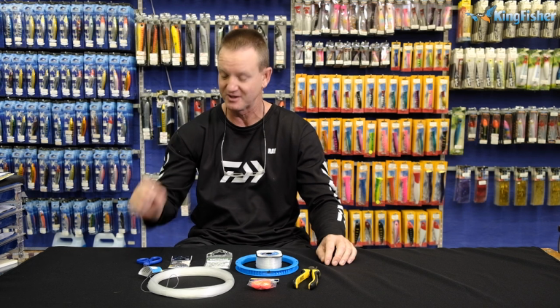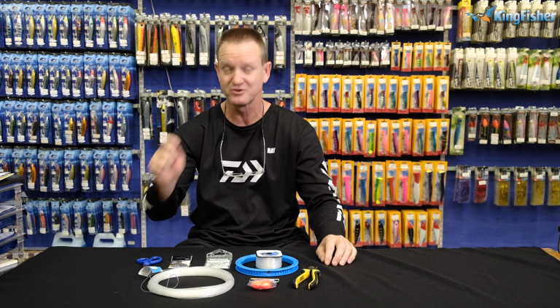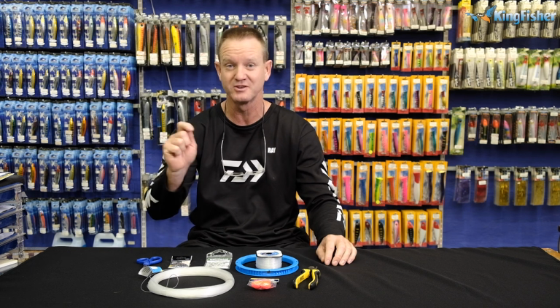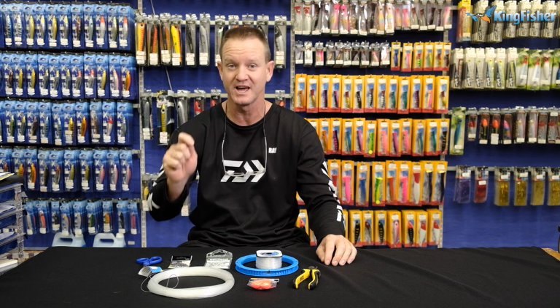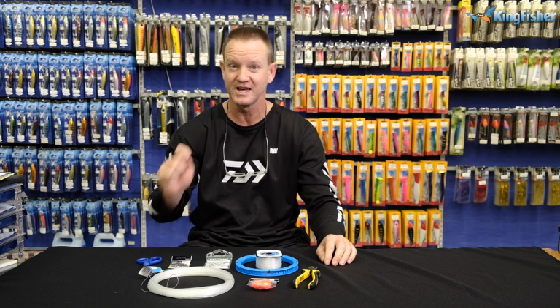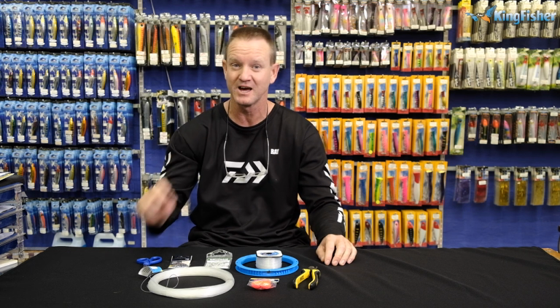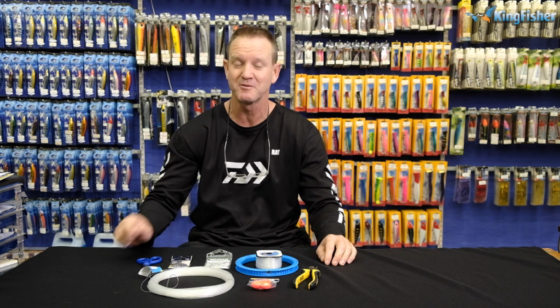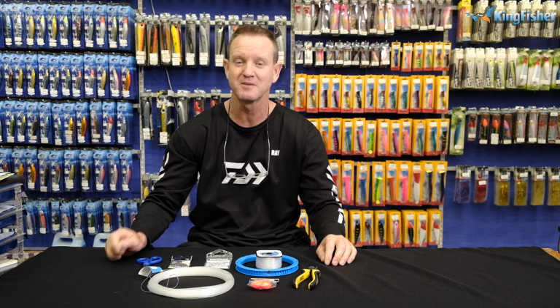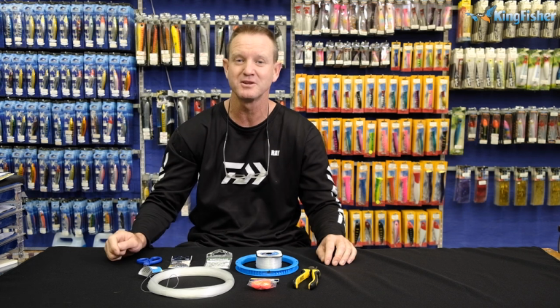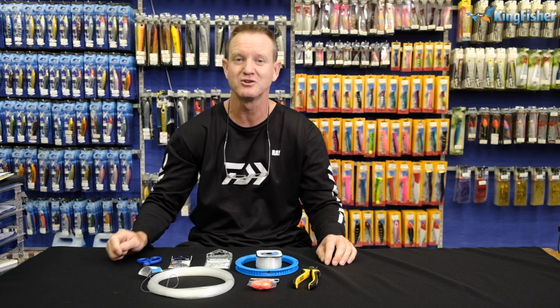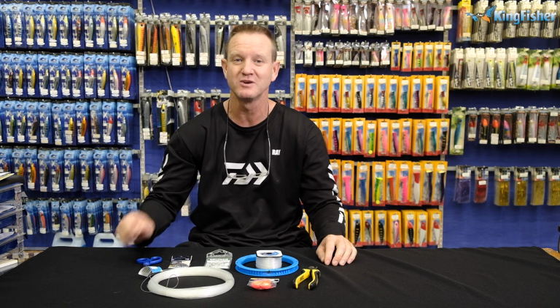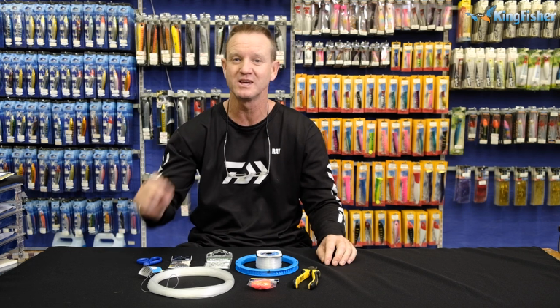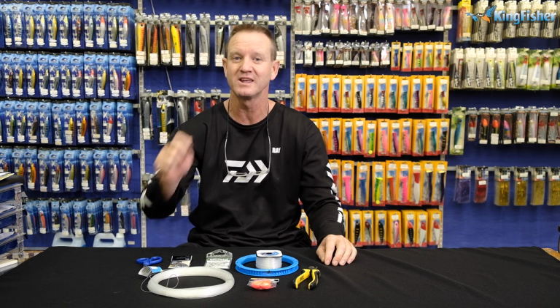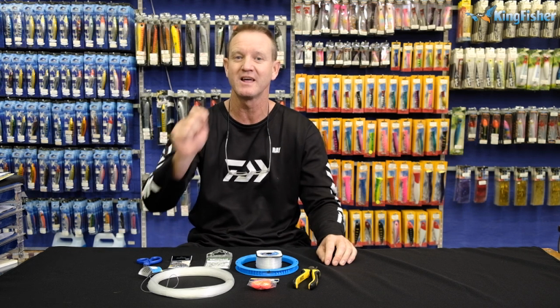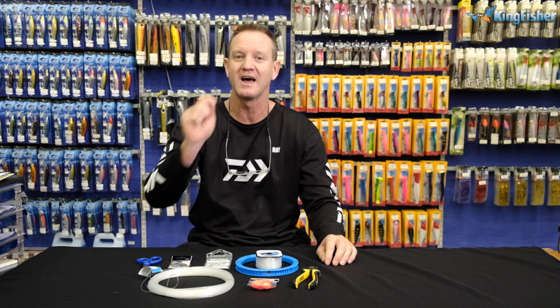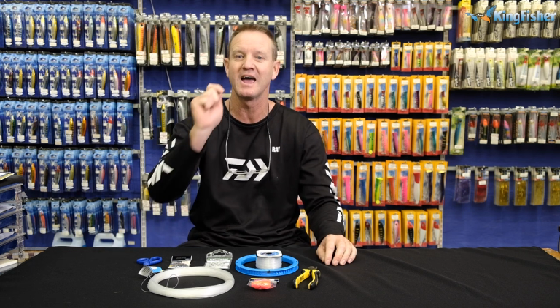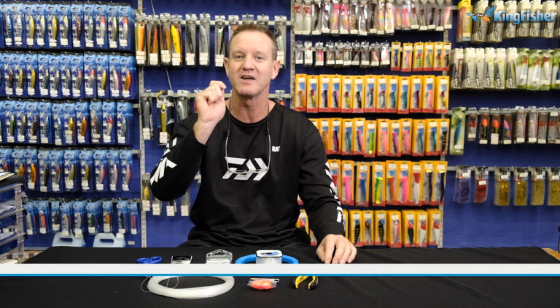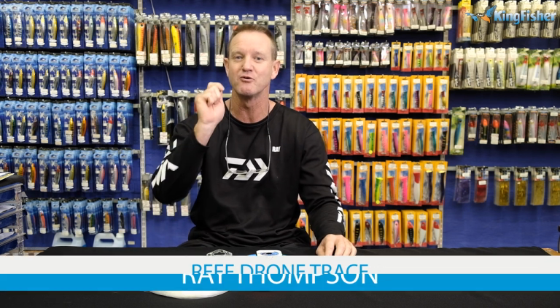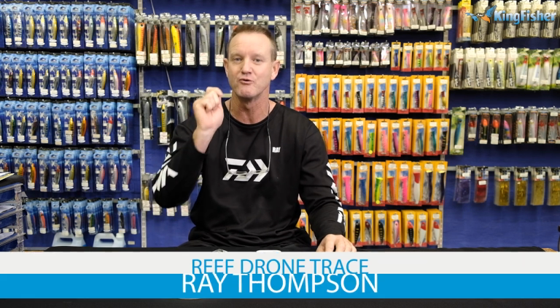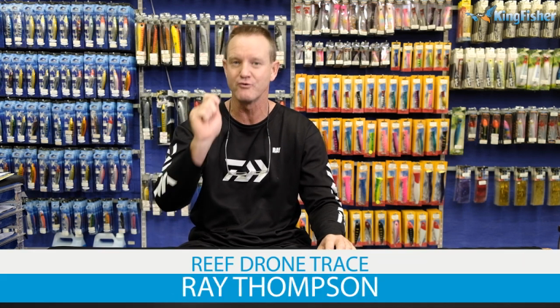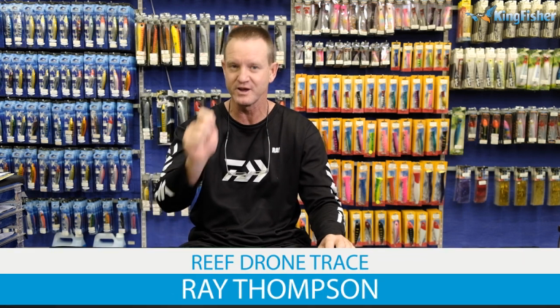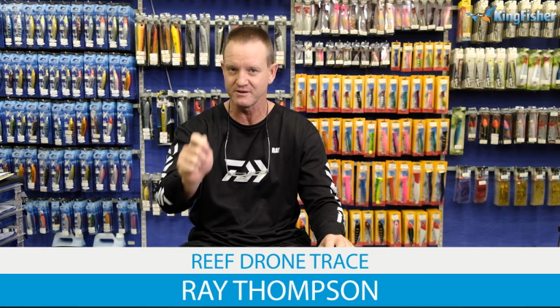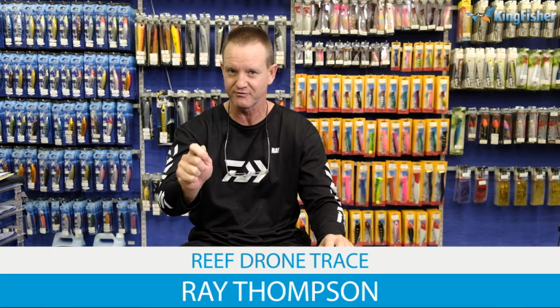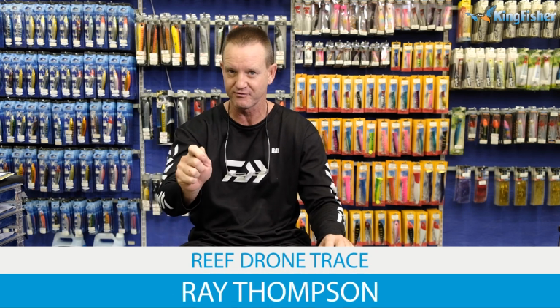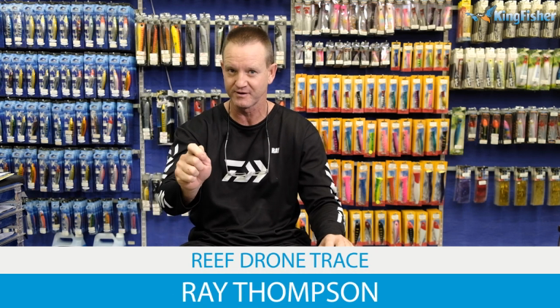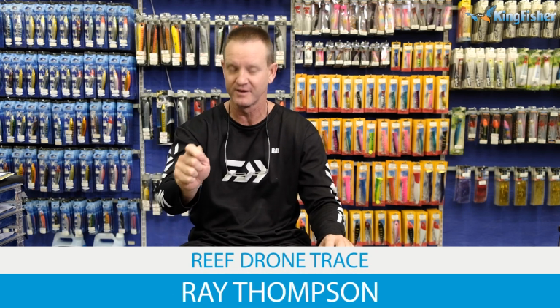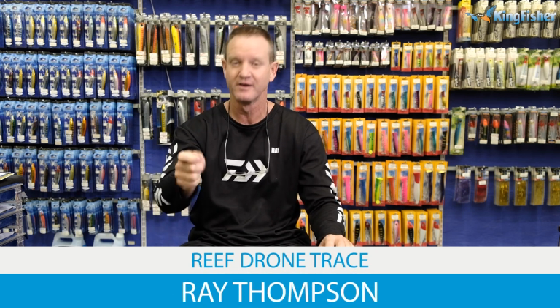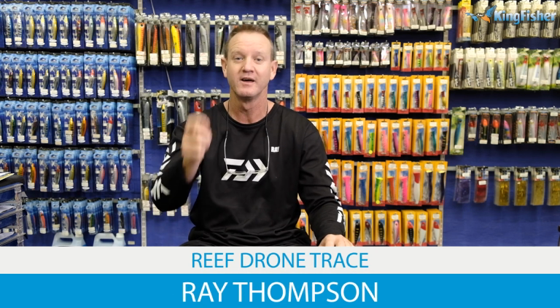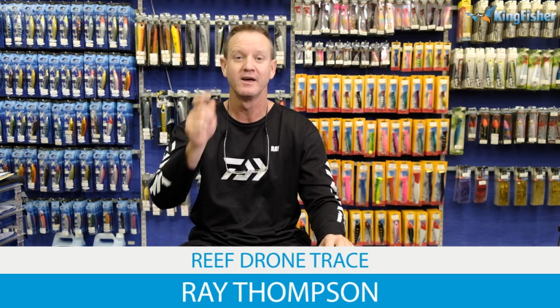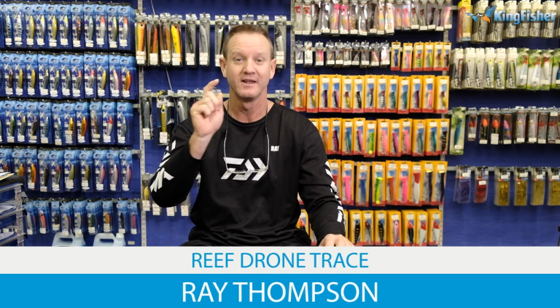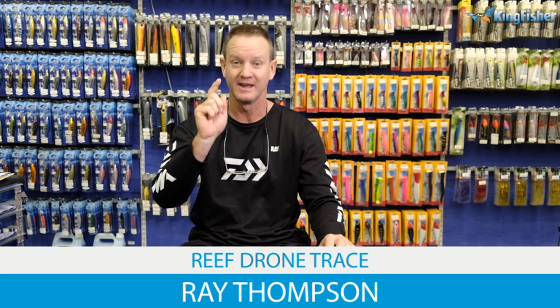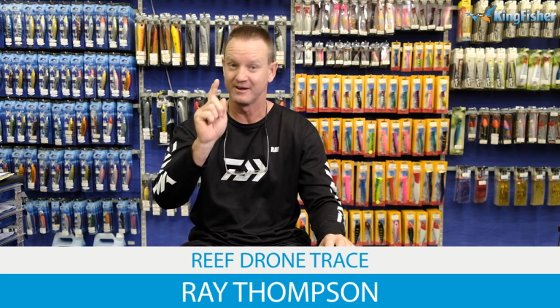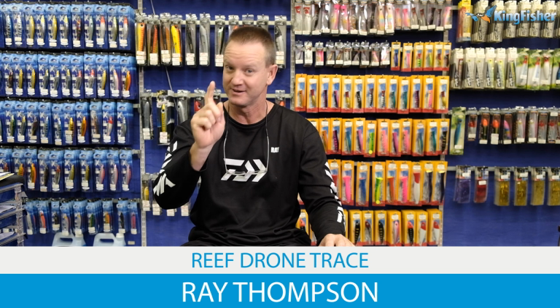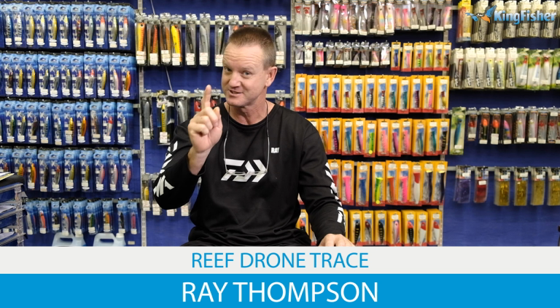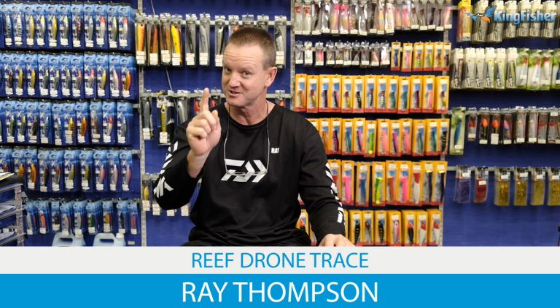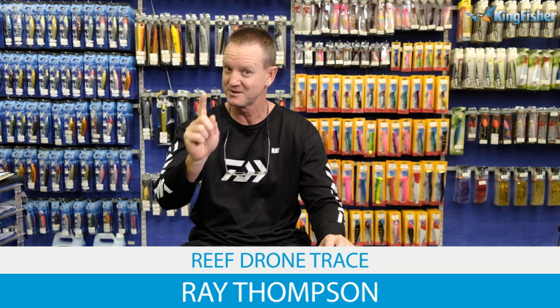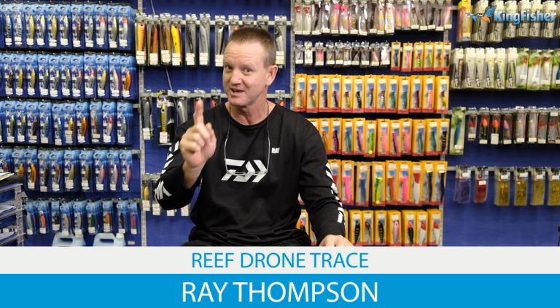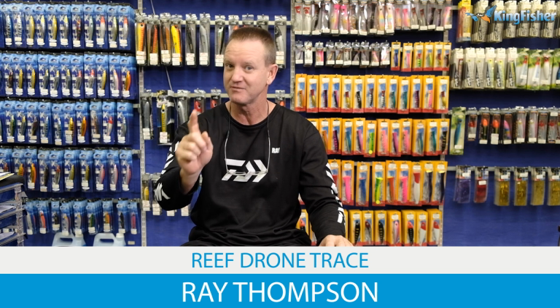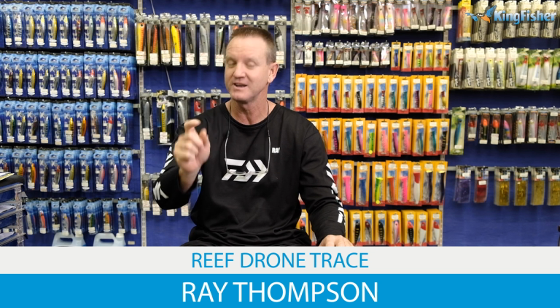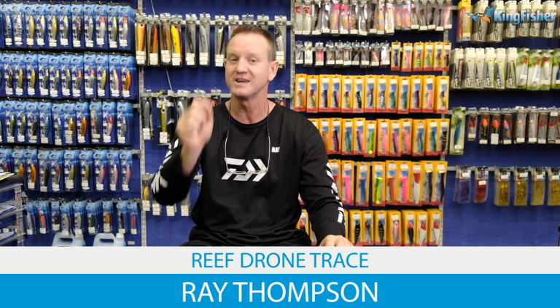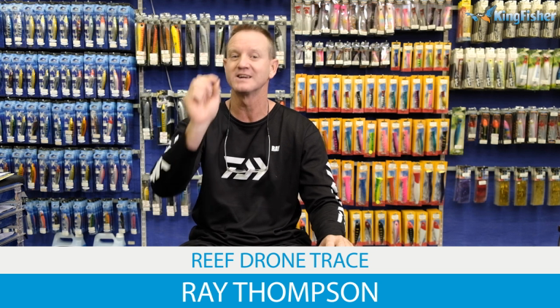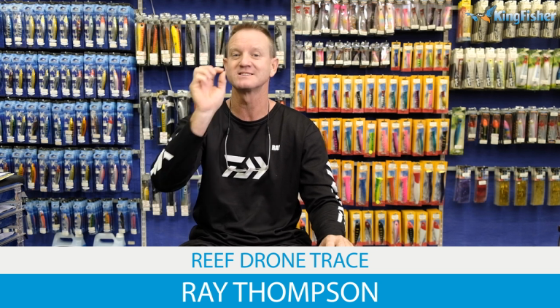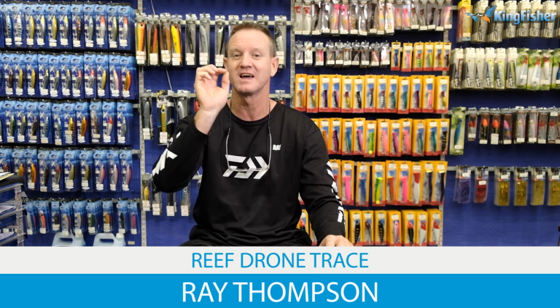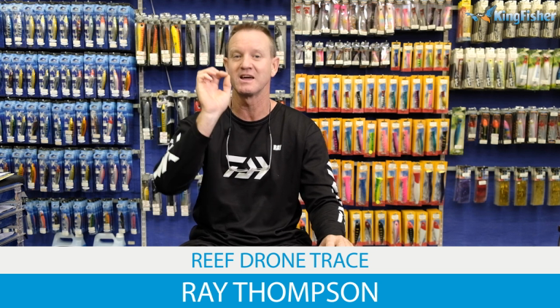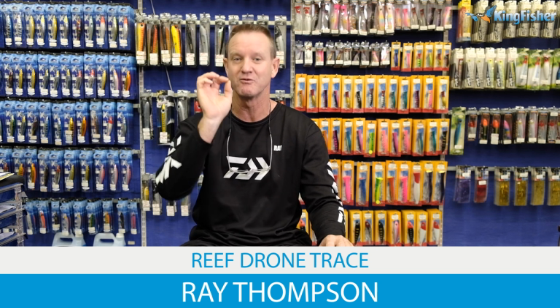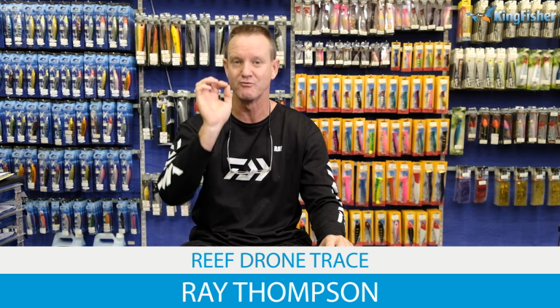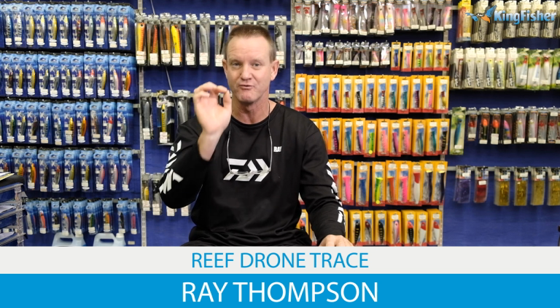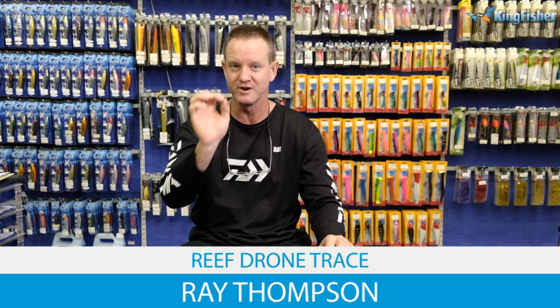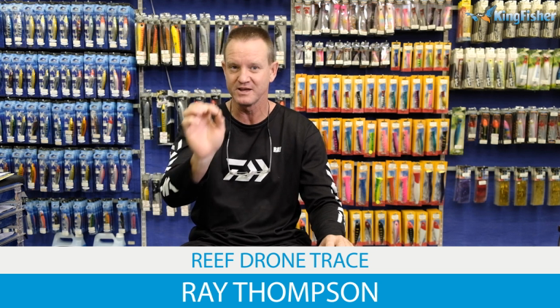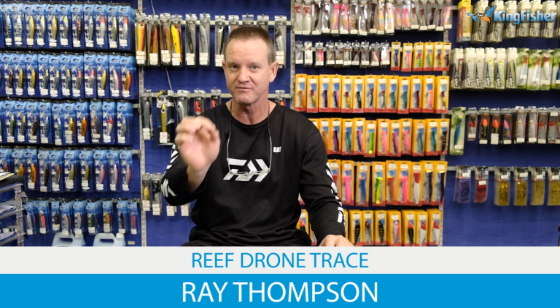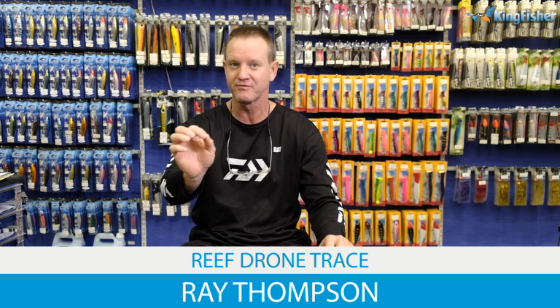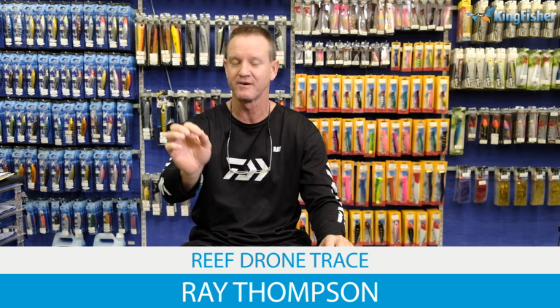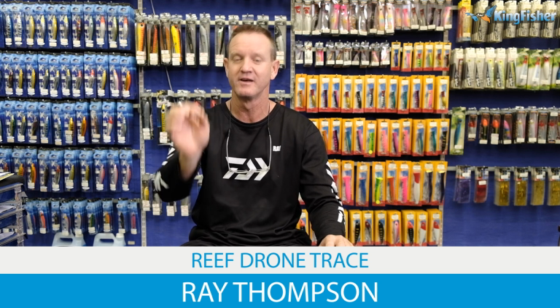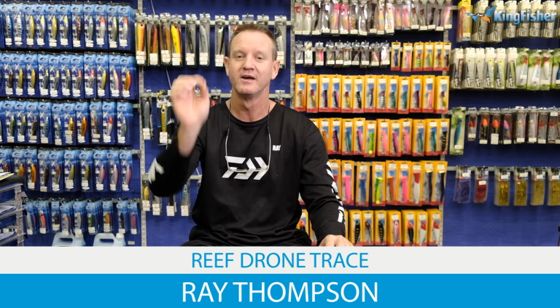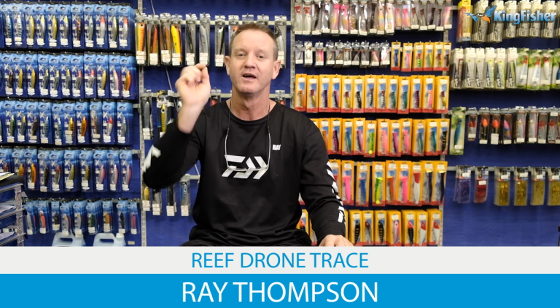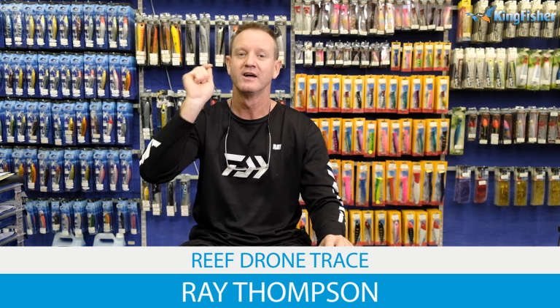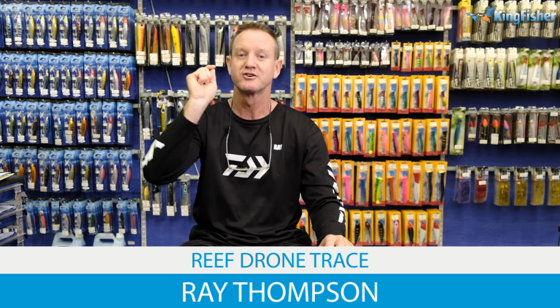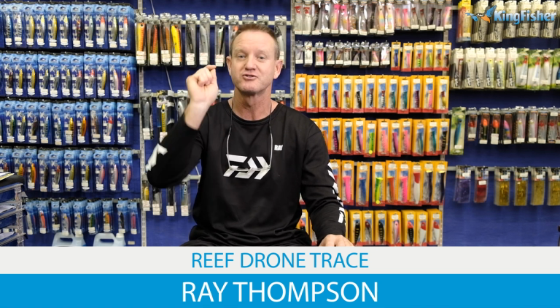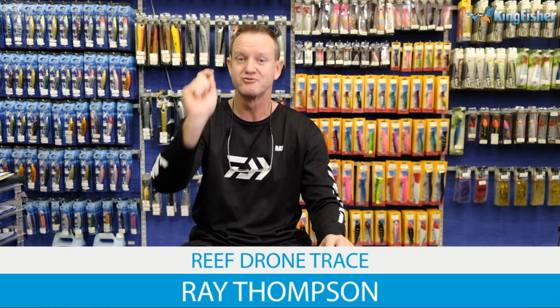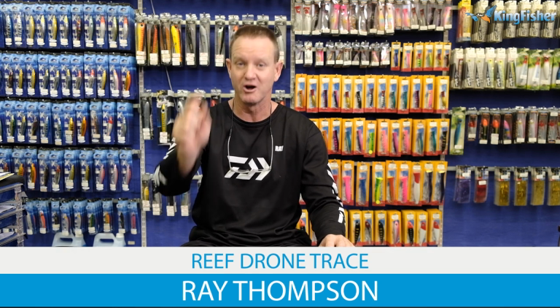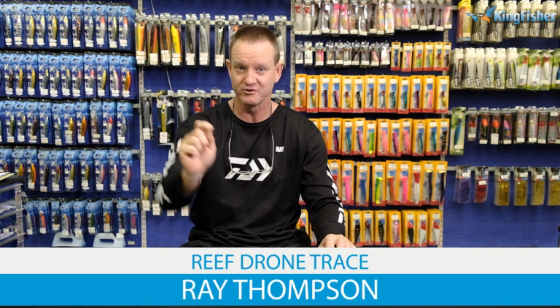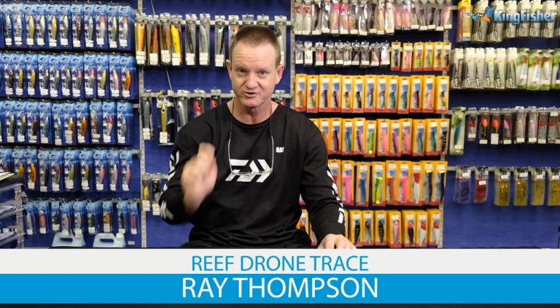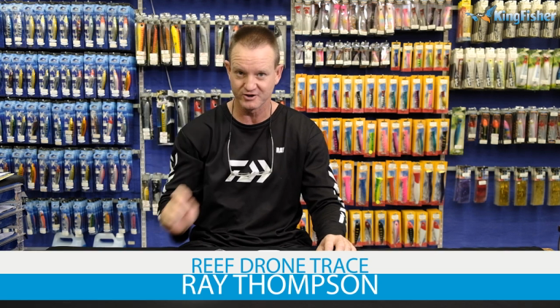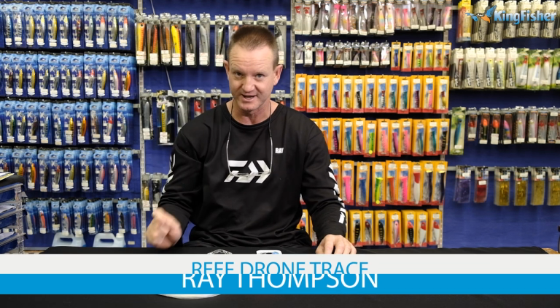Today I'm going to be doing a reef. Now listen to me carefully — it's a reef drone trace.